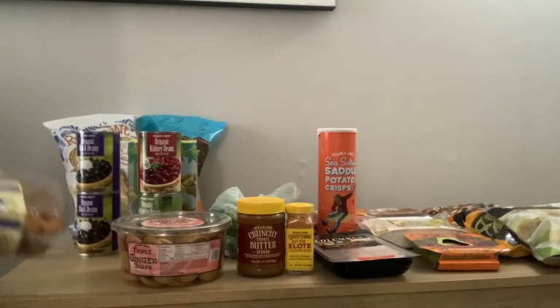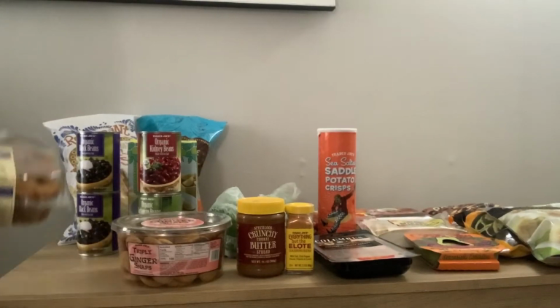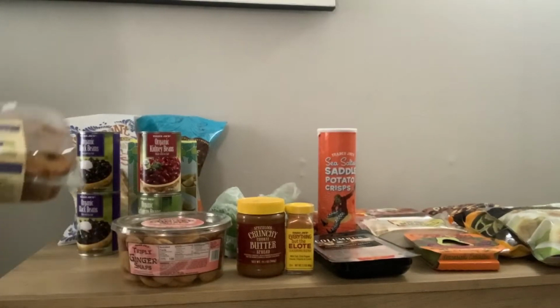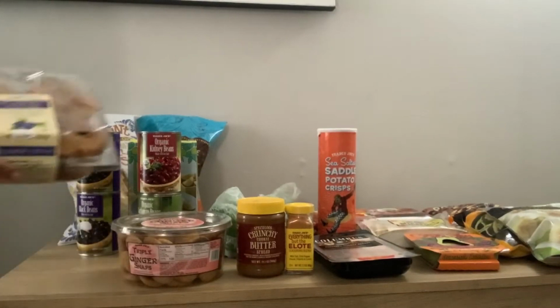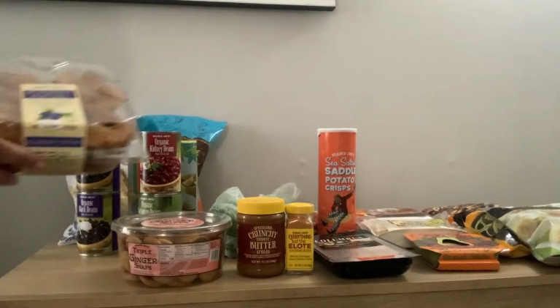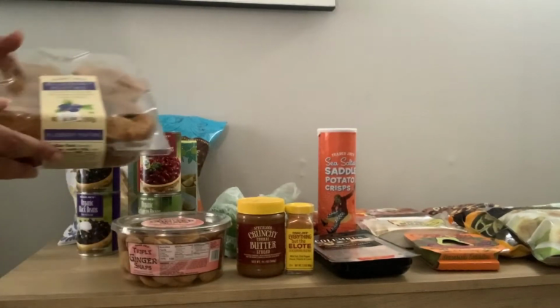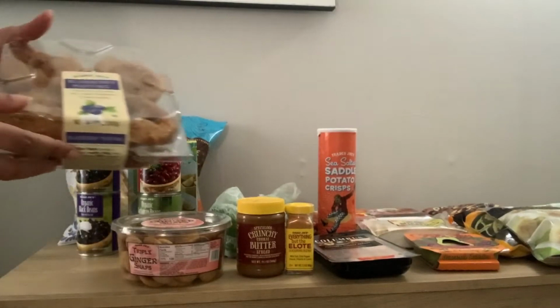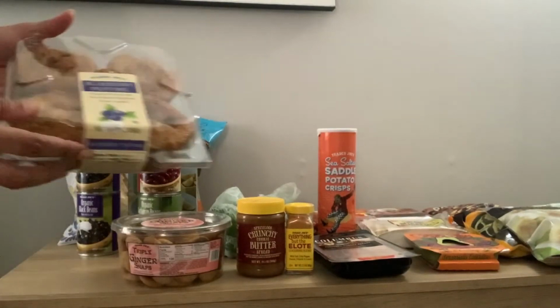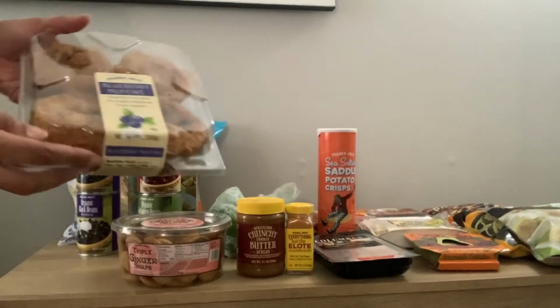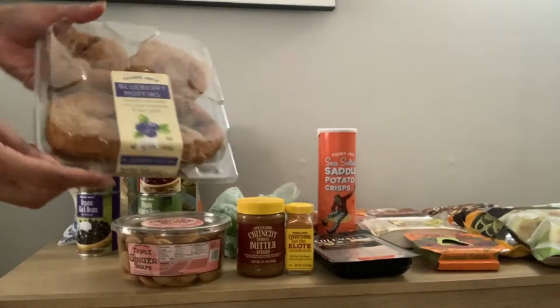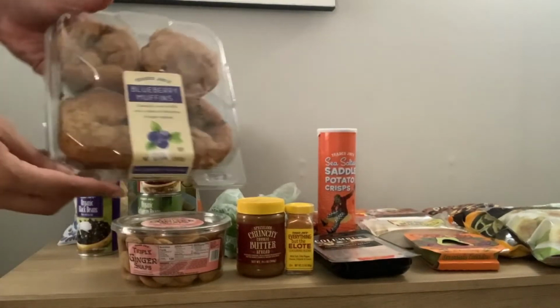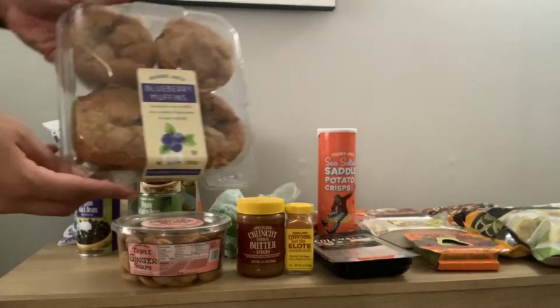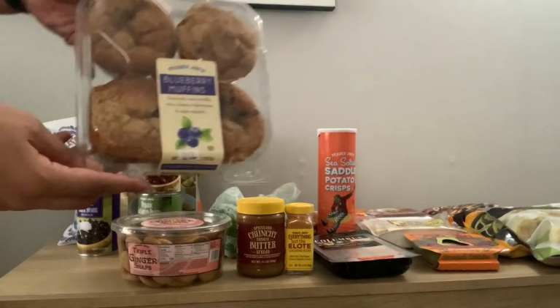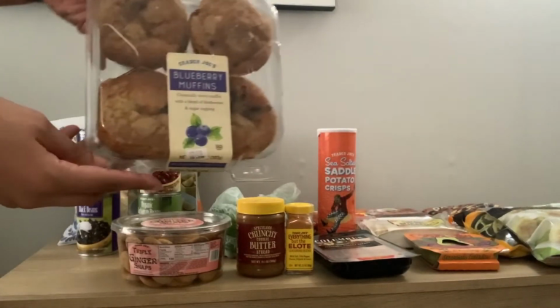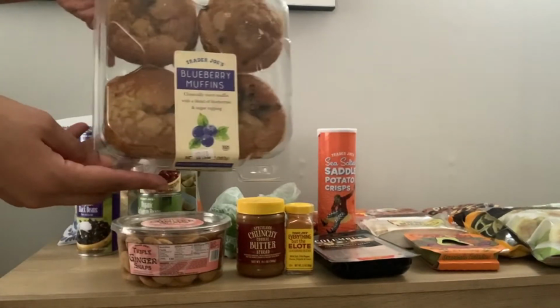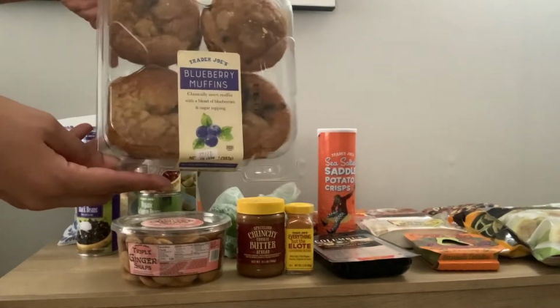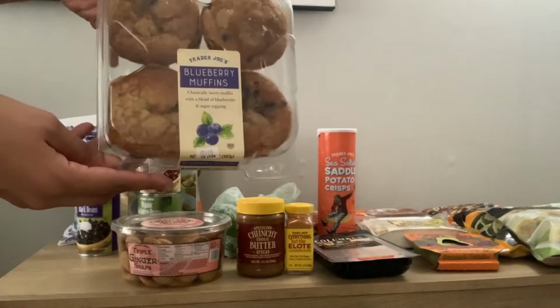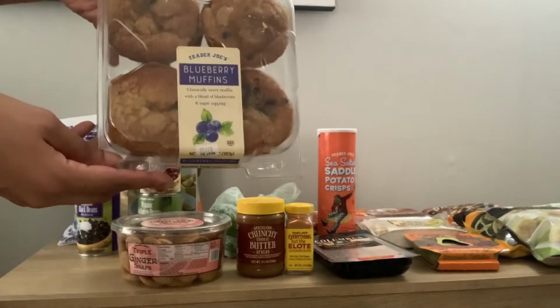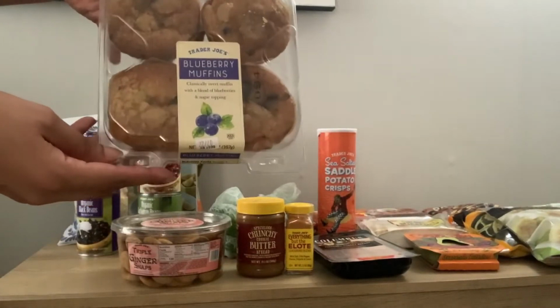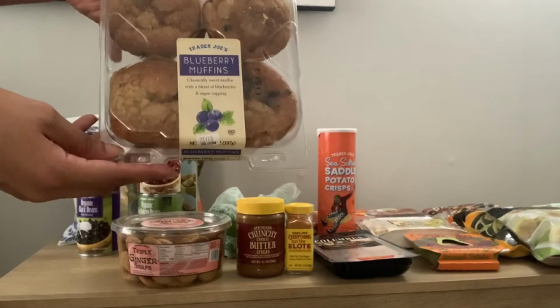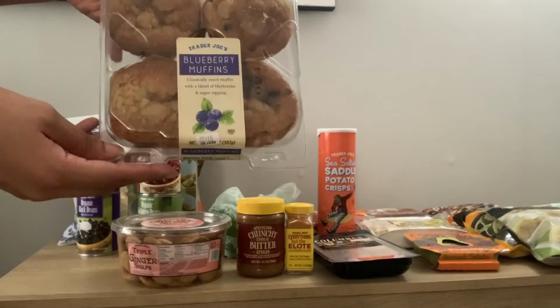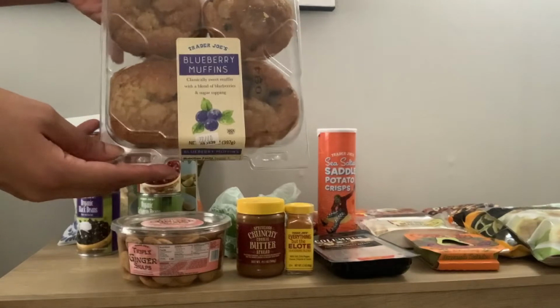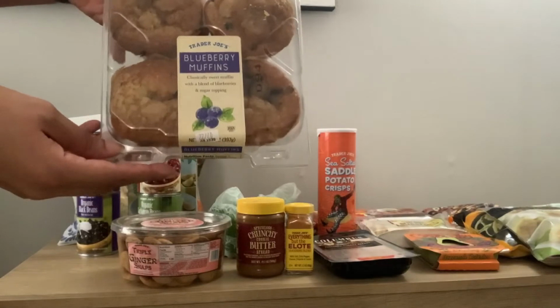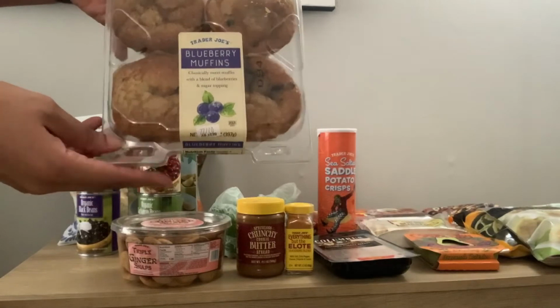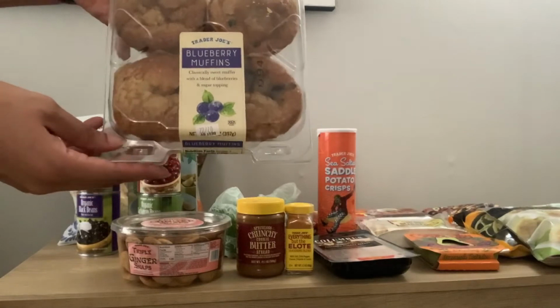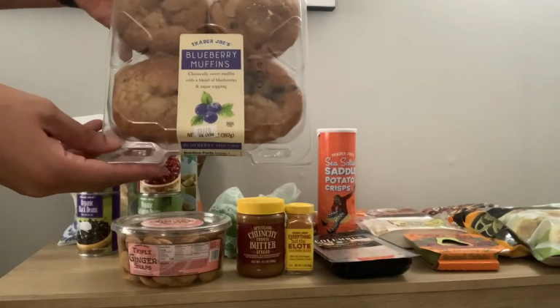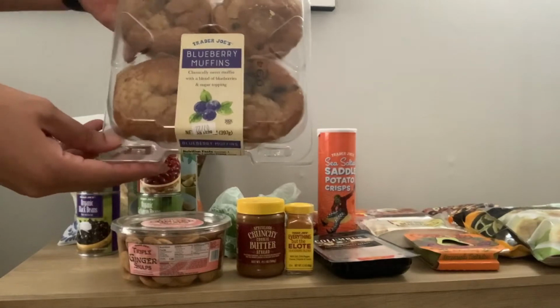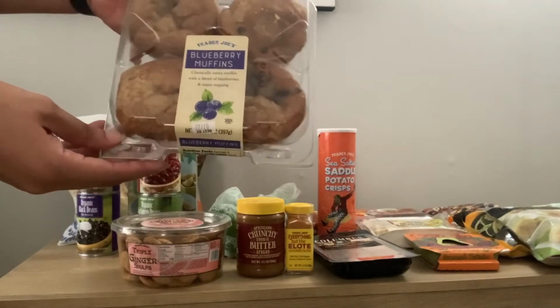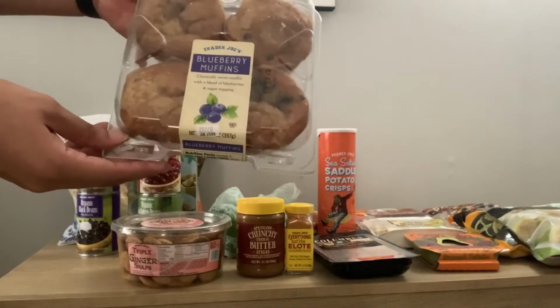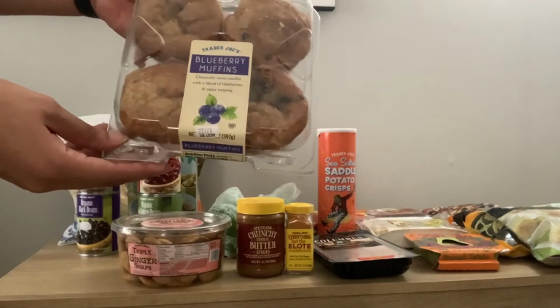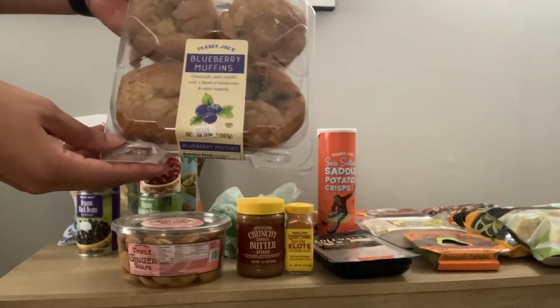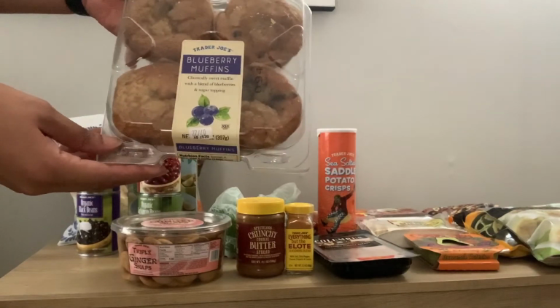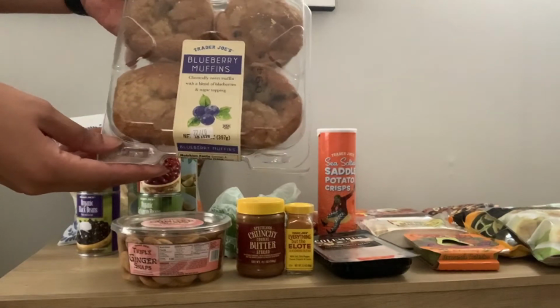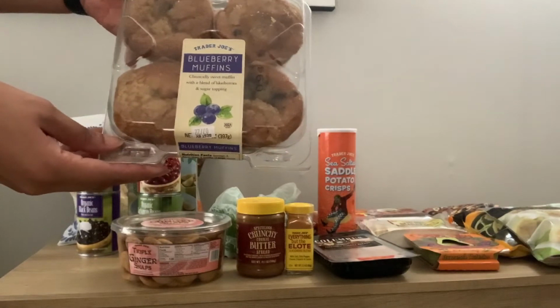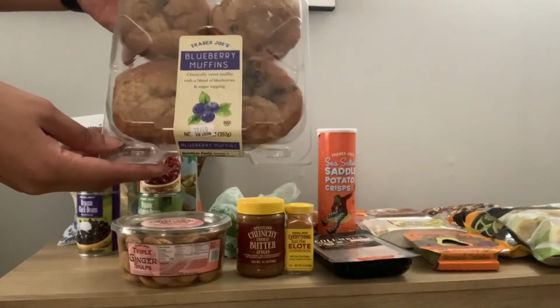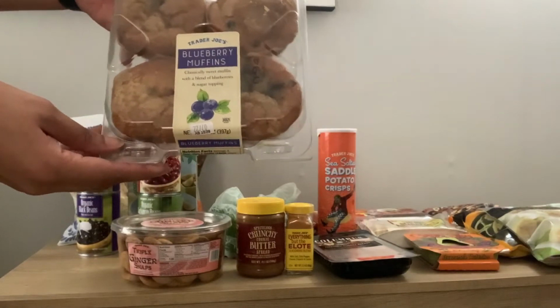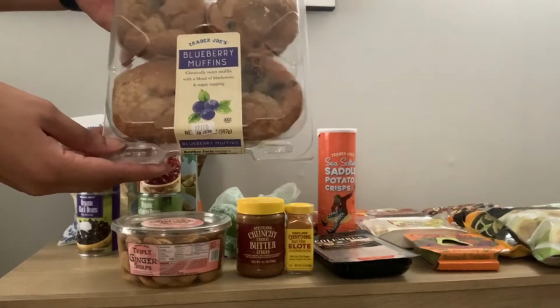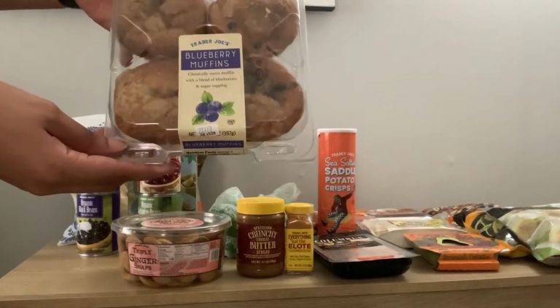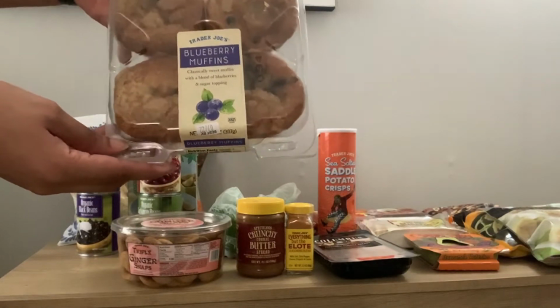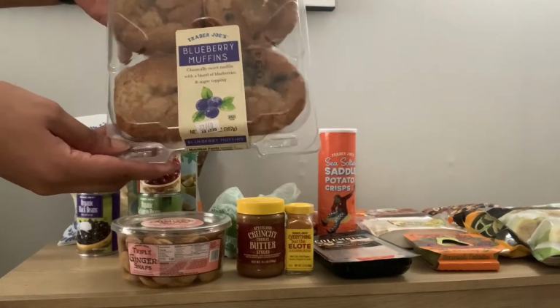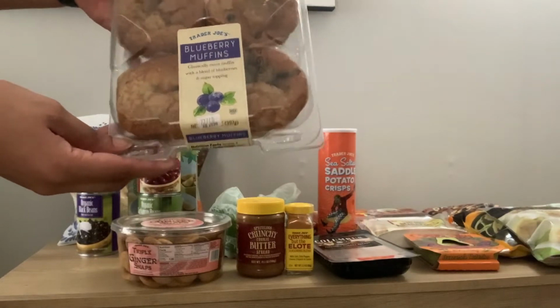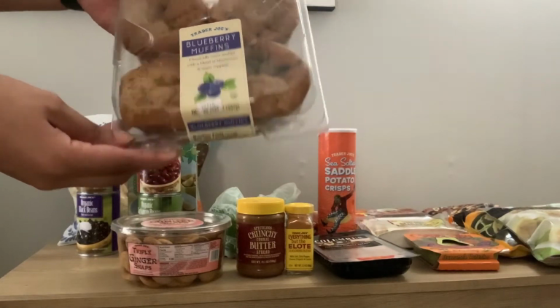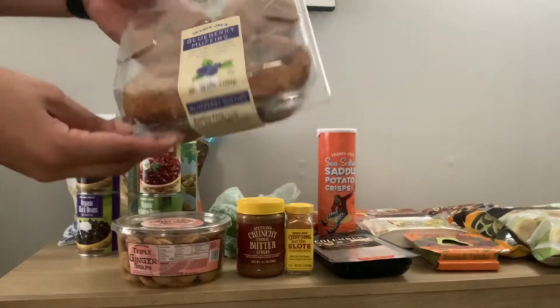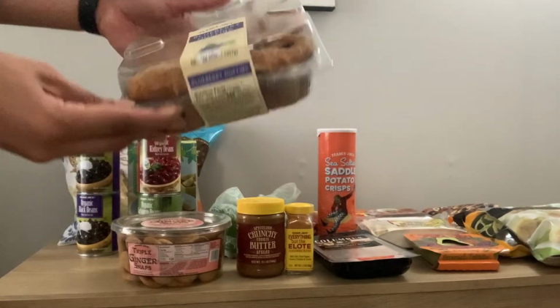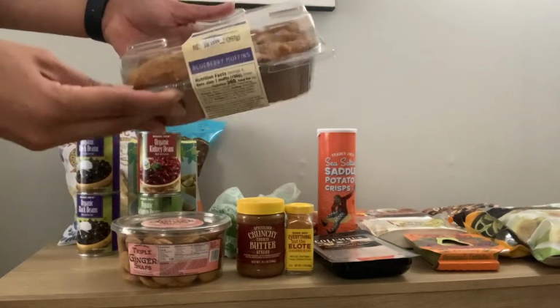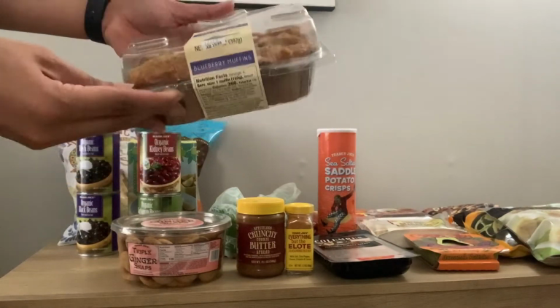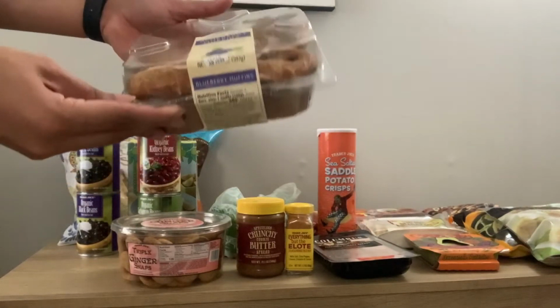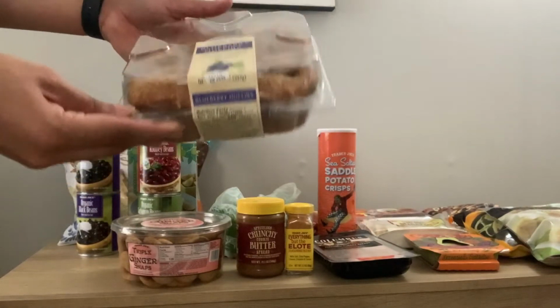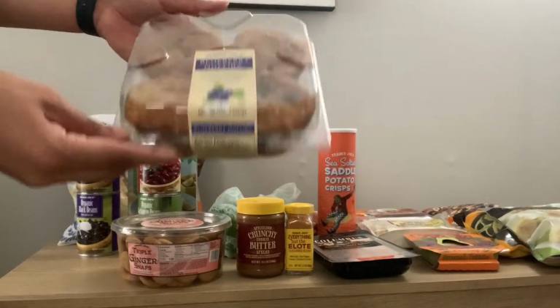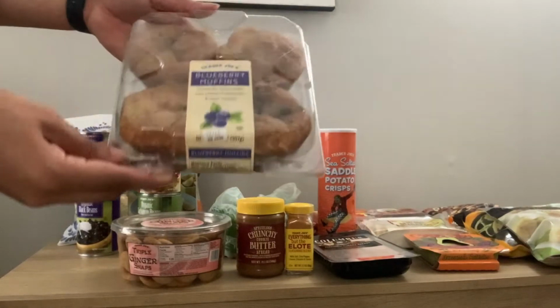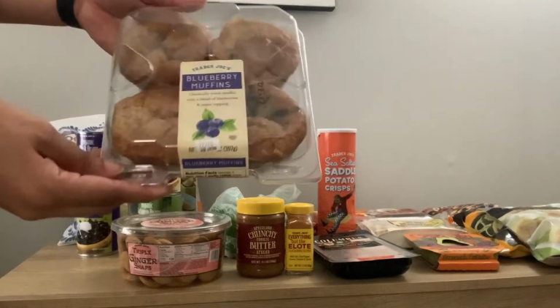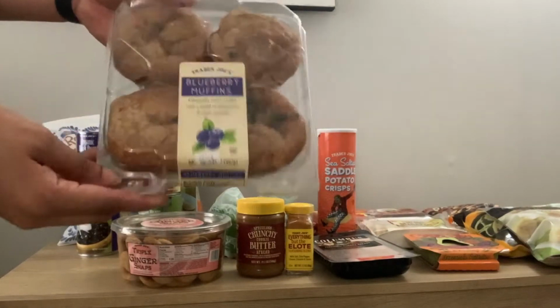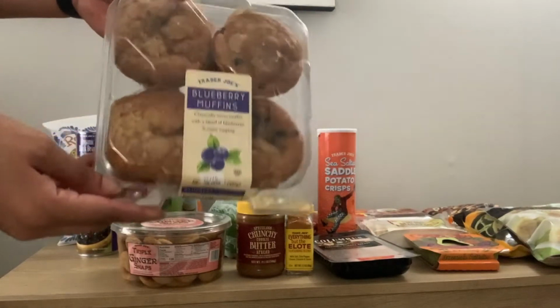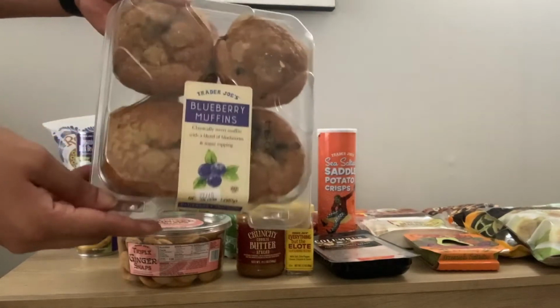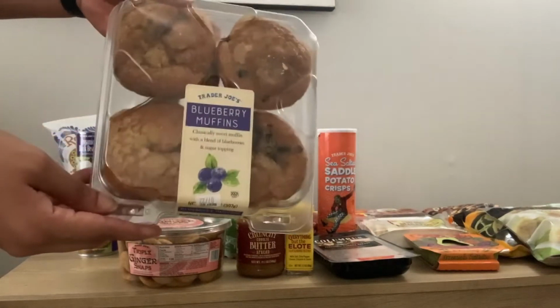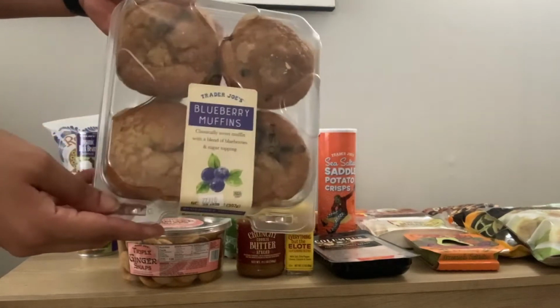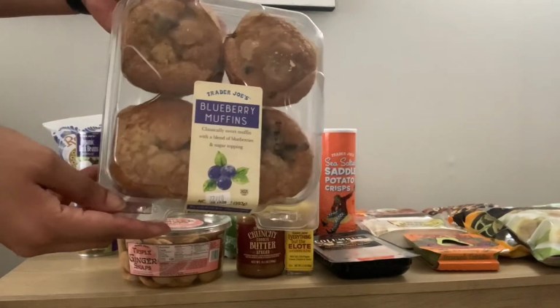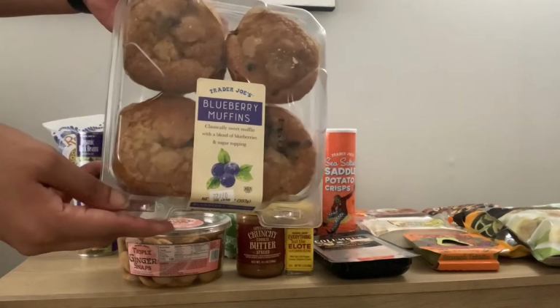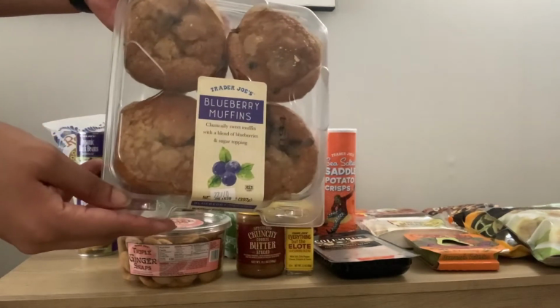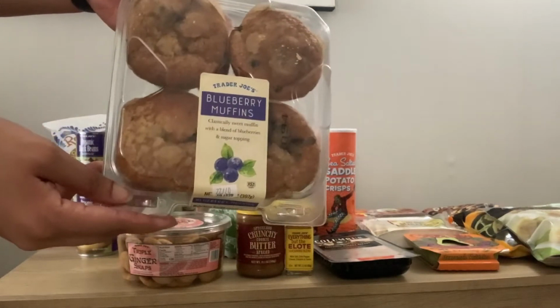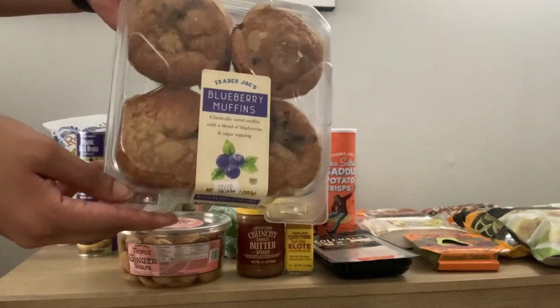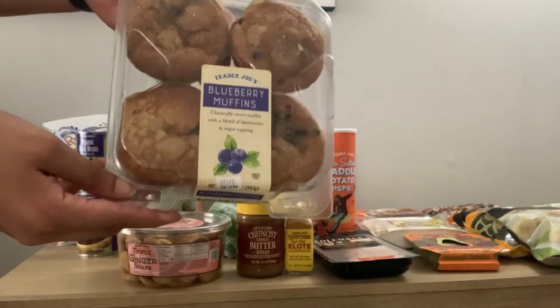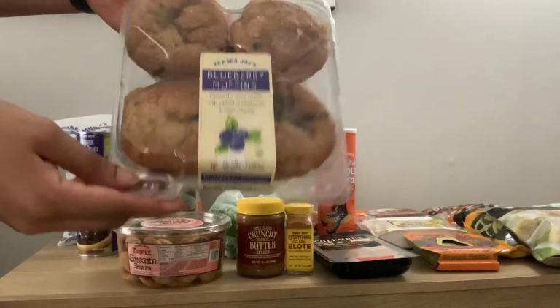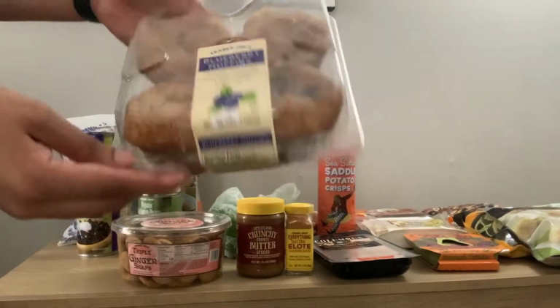So the first thing I got was blueberry muffins. I've never had these but I like blueberry muffins so we'll see.